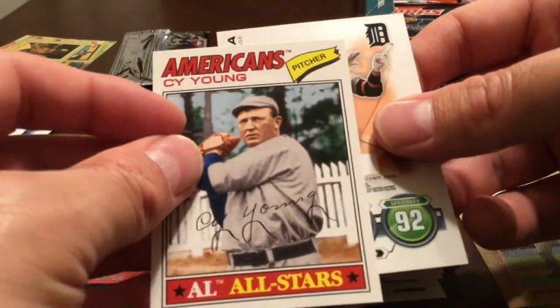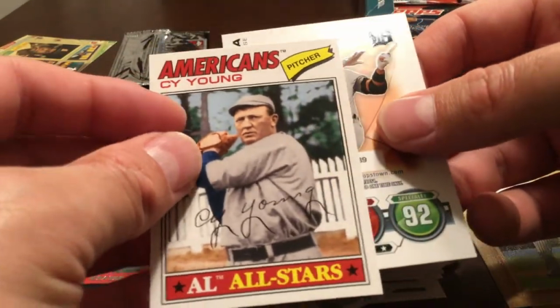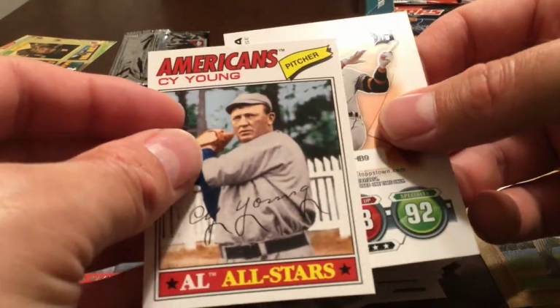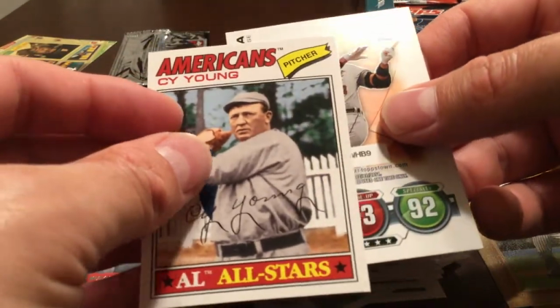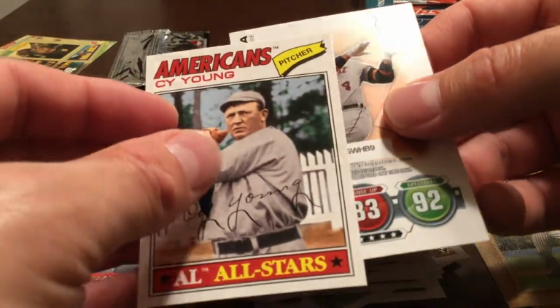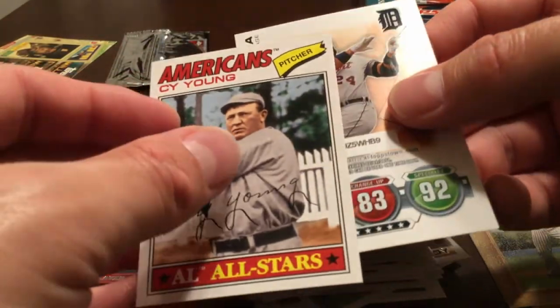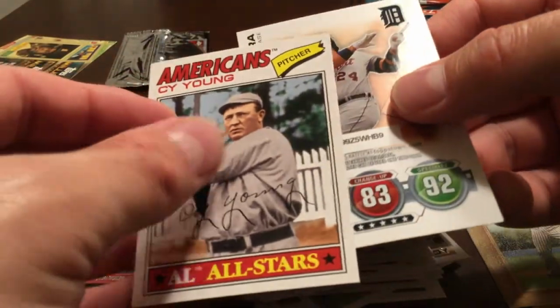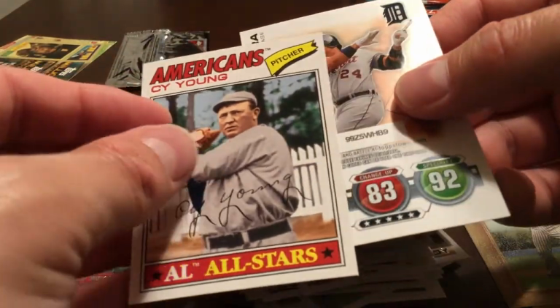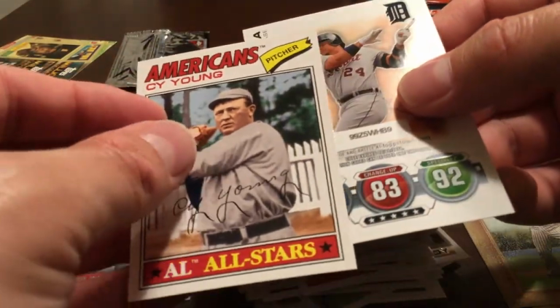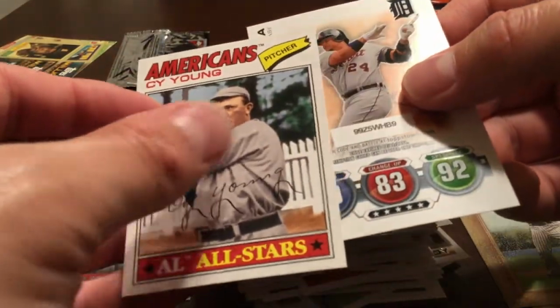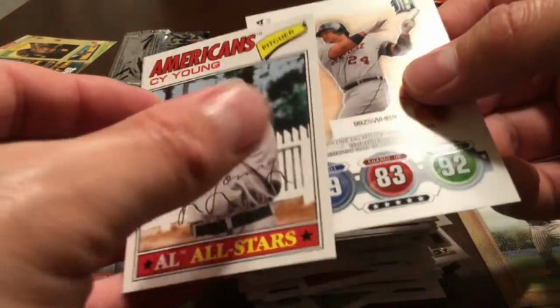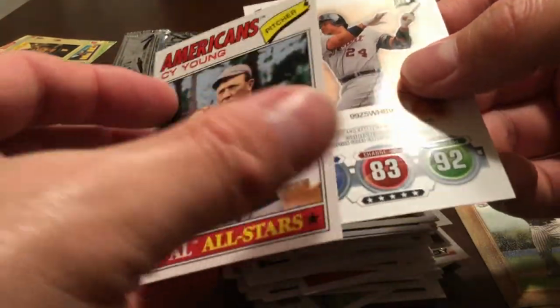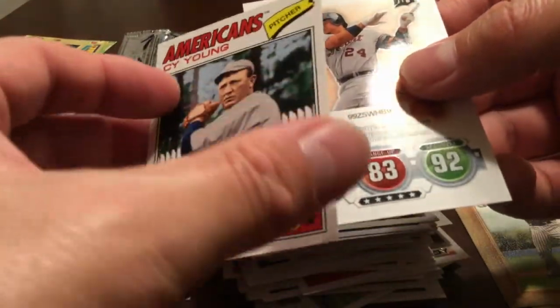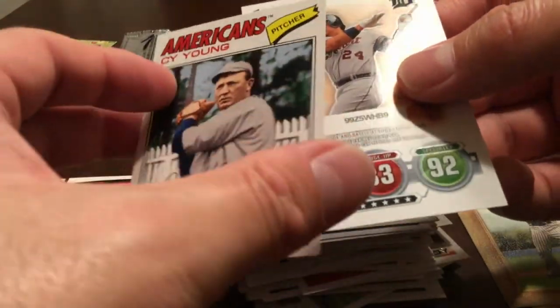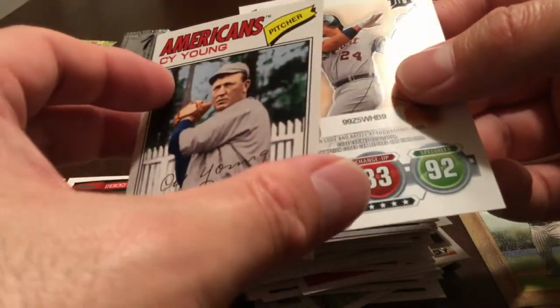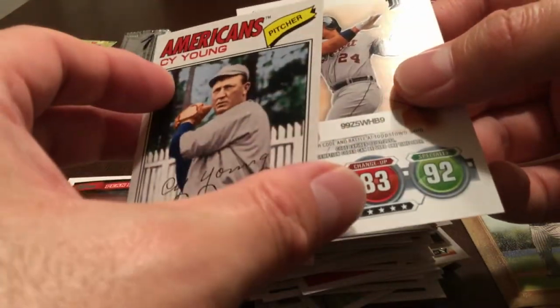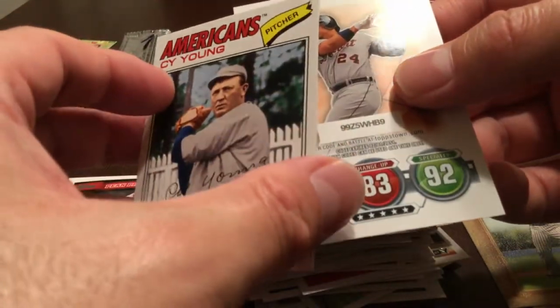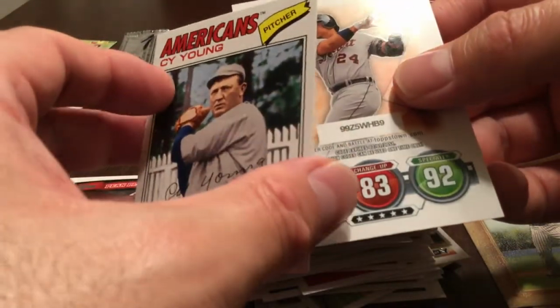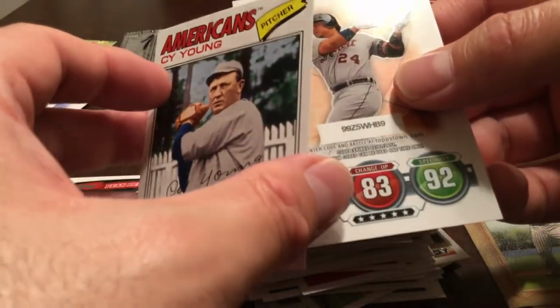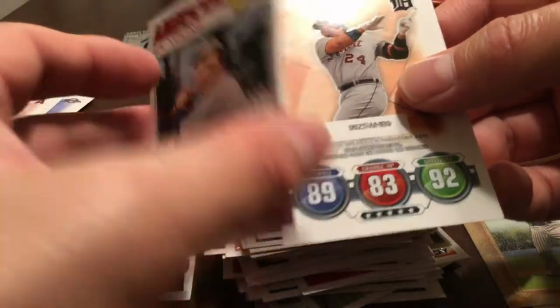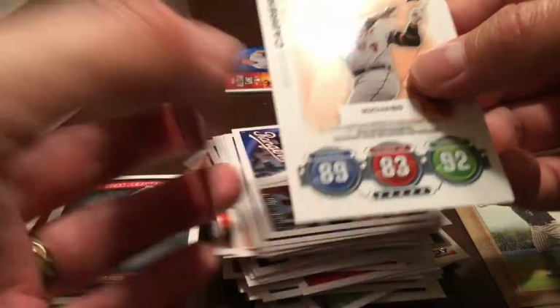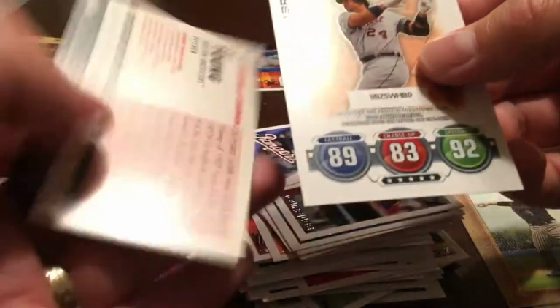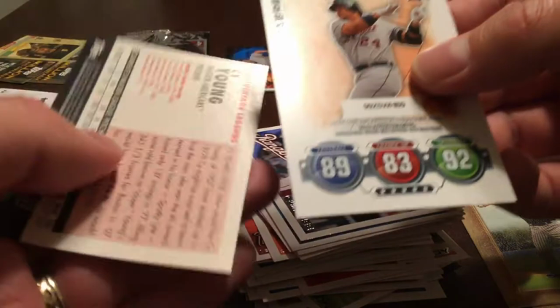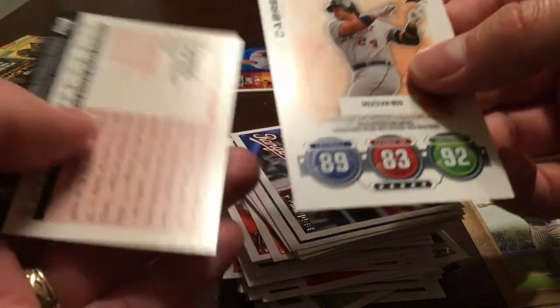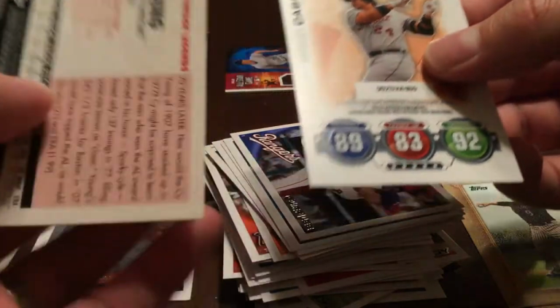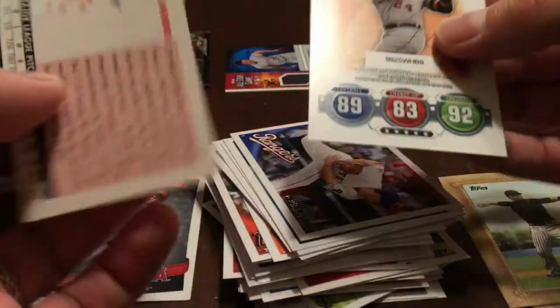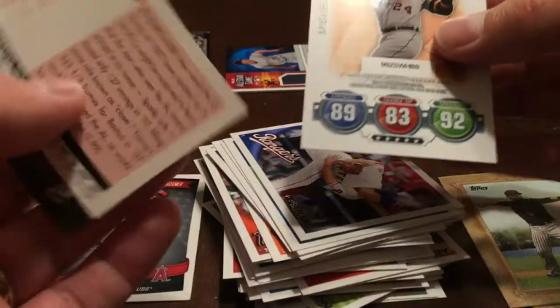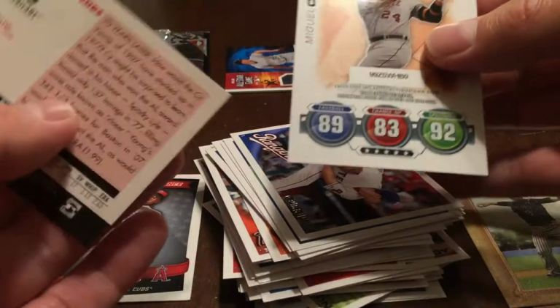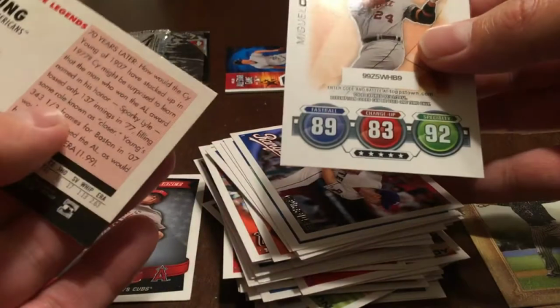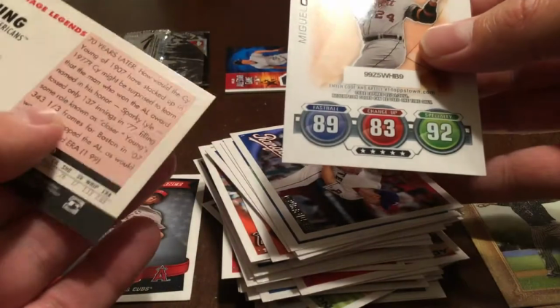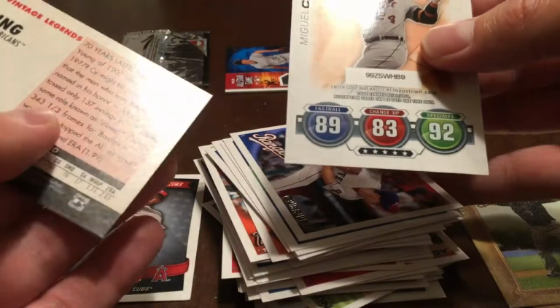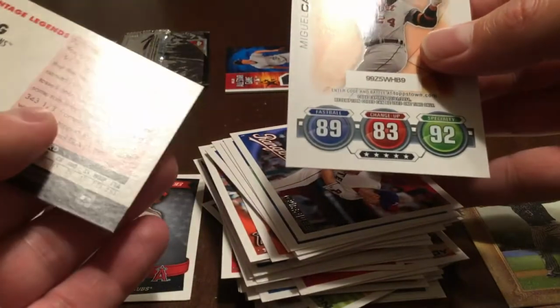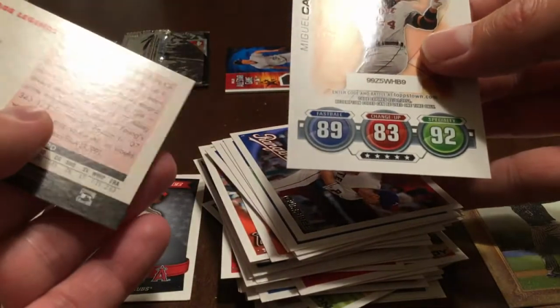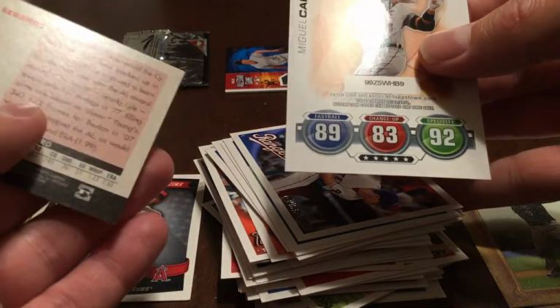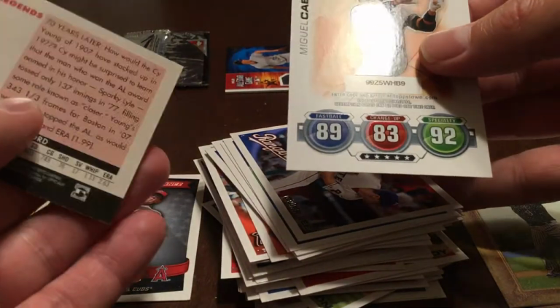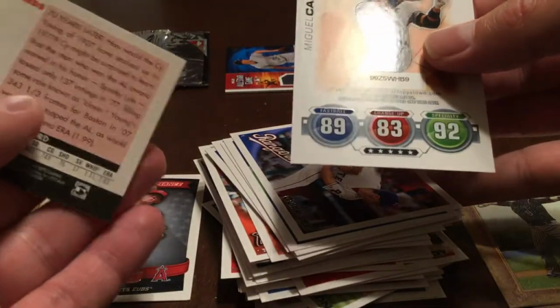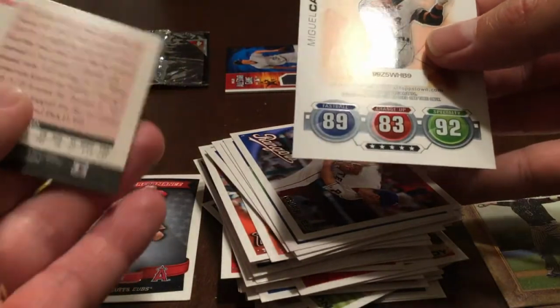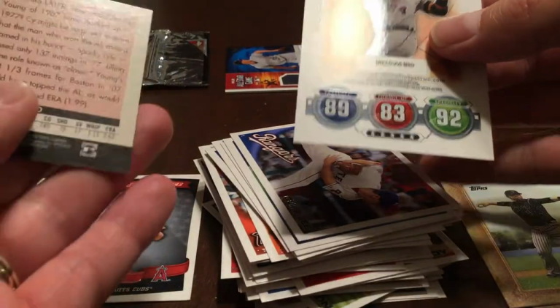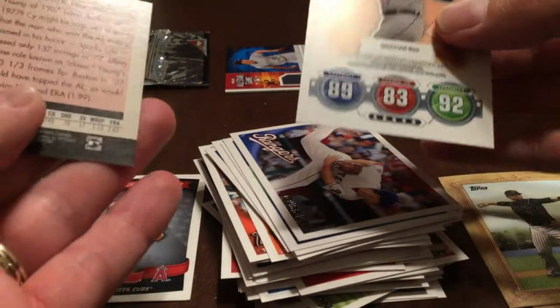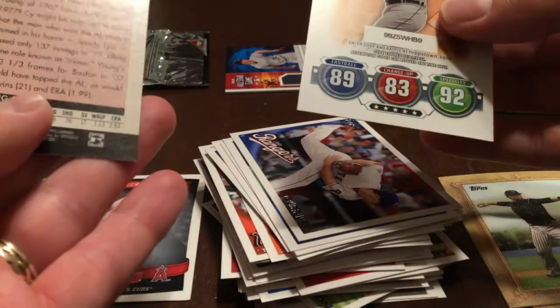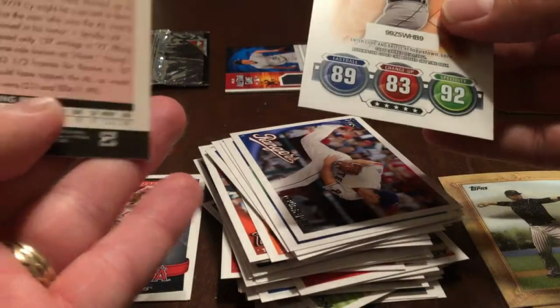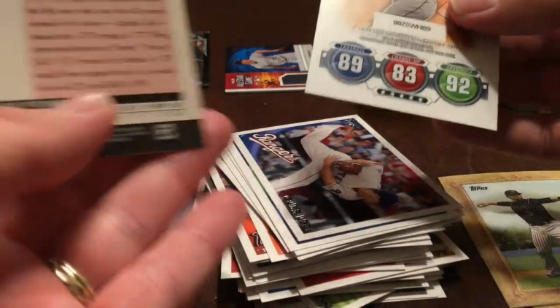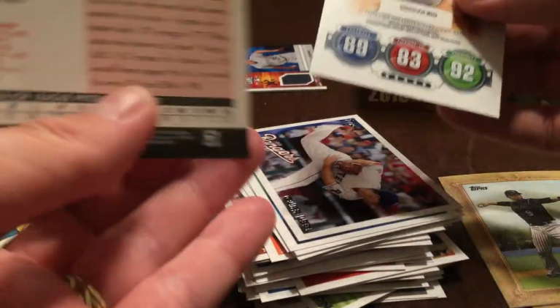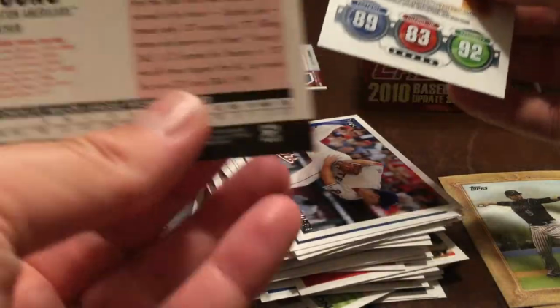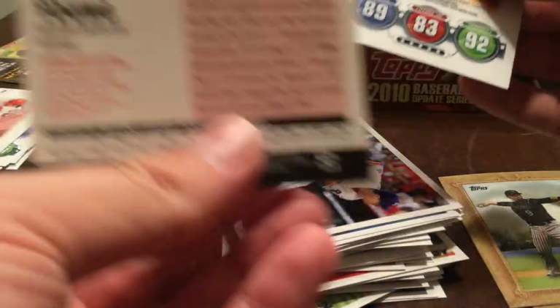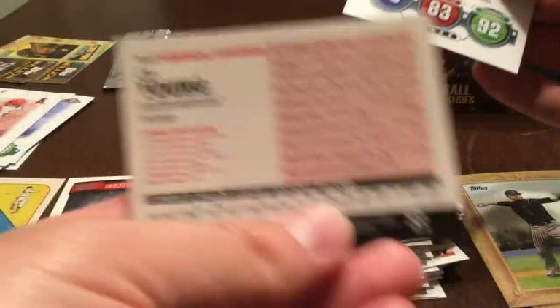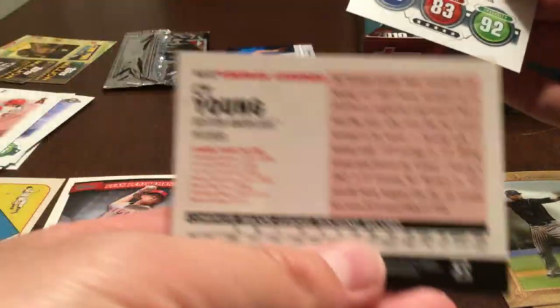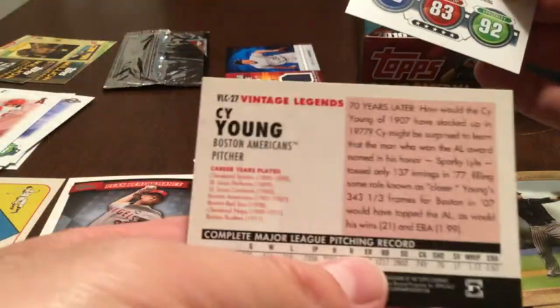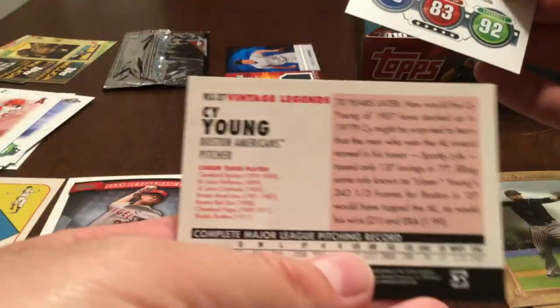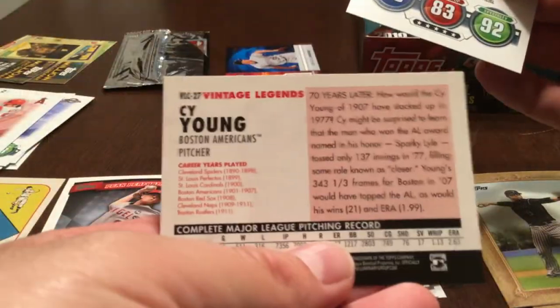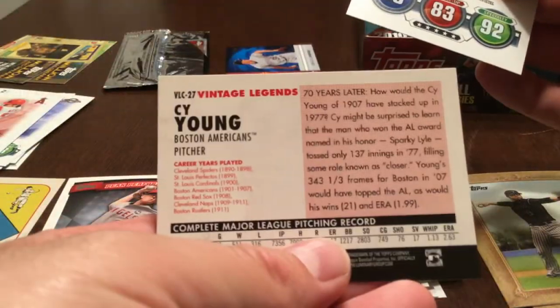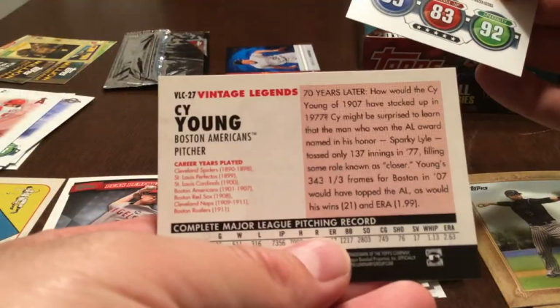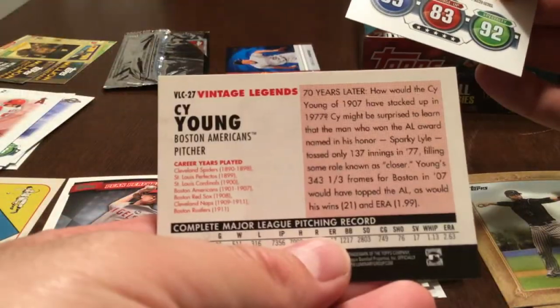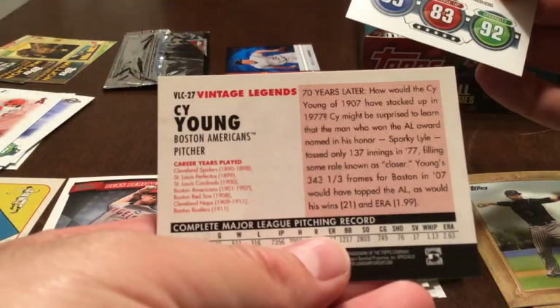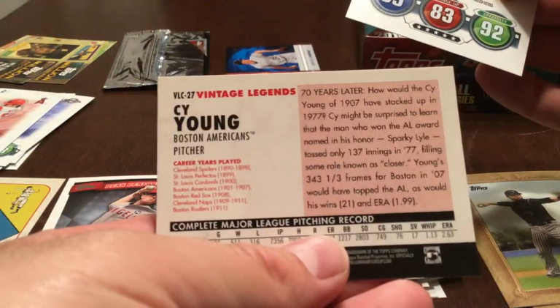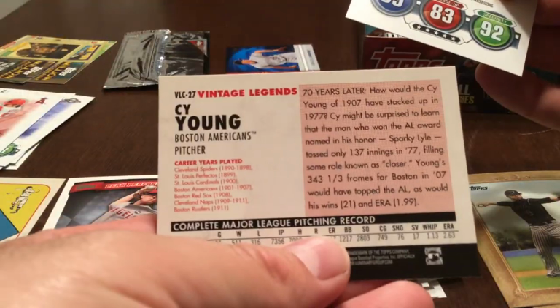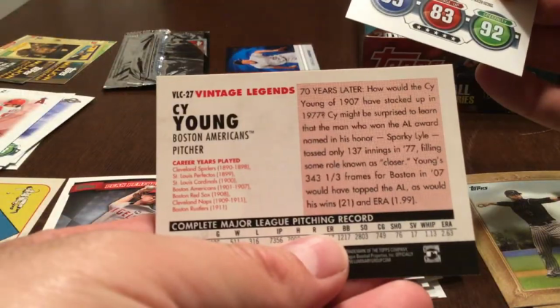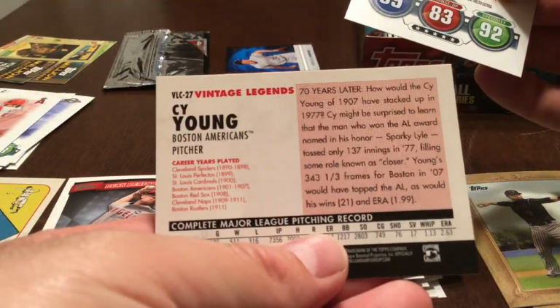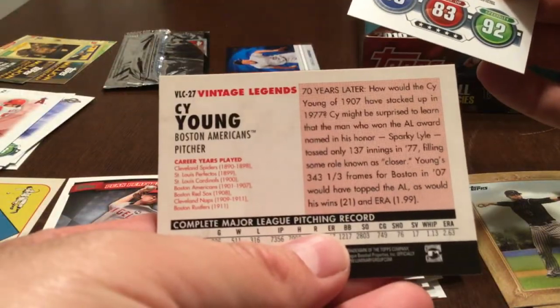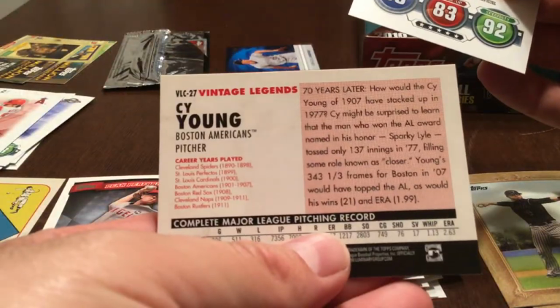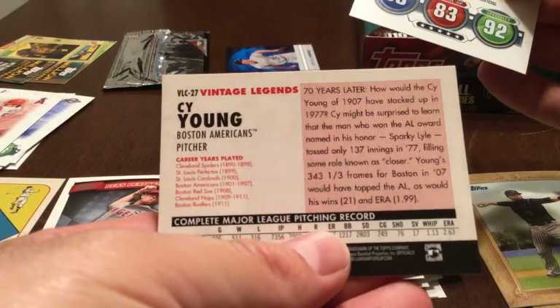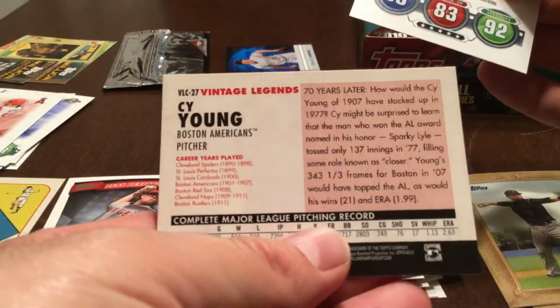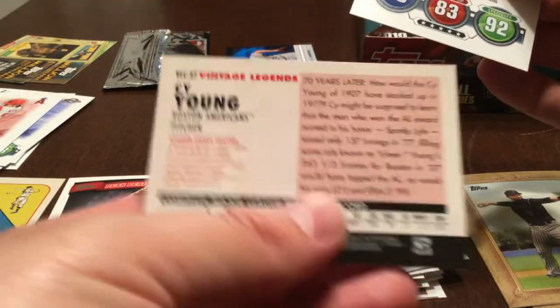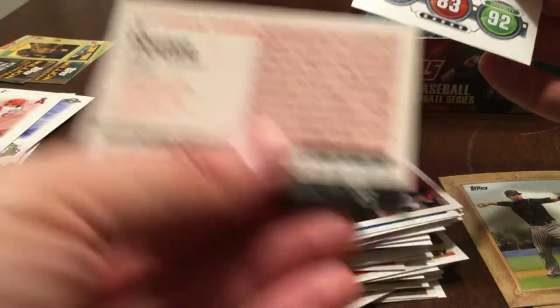American Cy Young winner — Cy Young Vintage Legends.